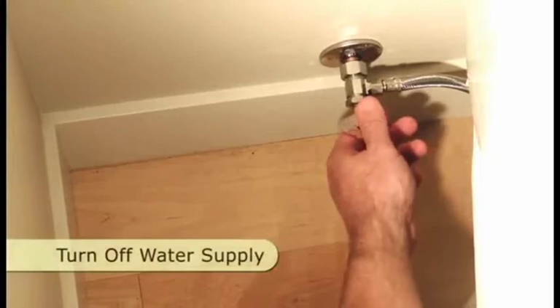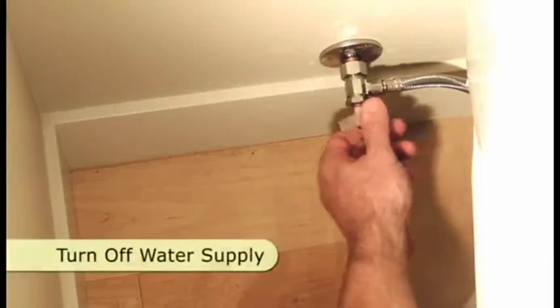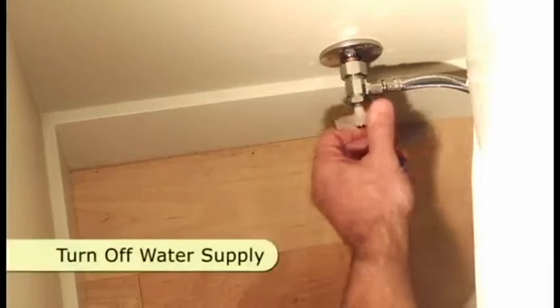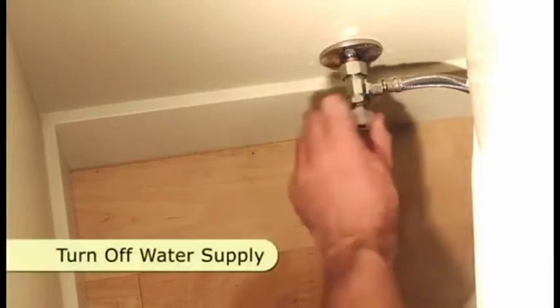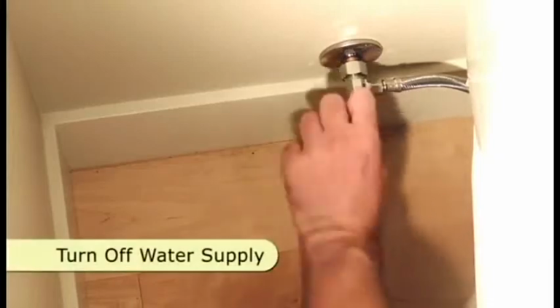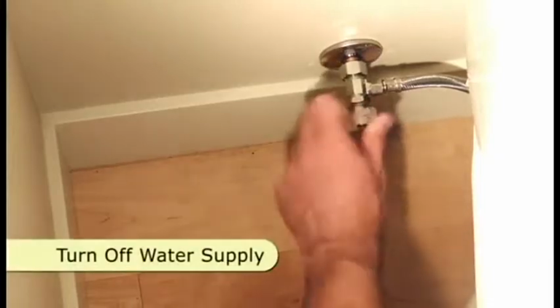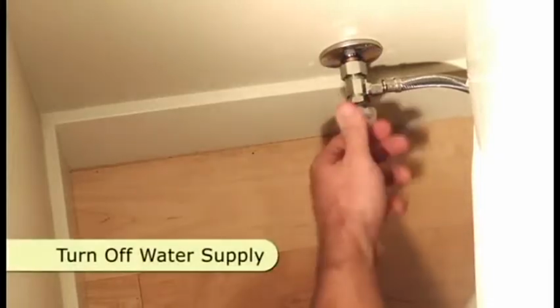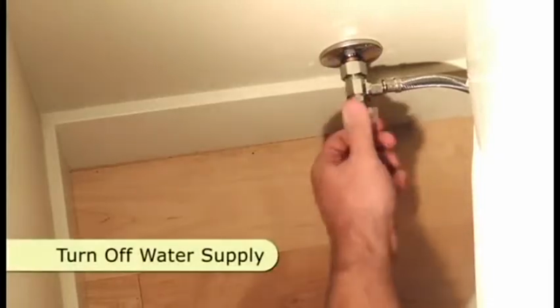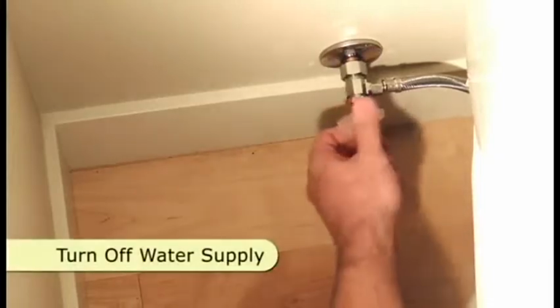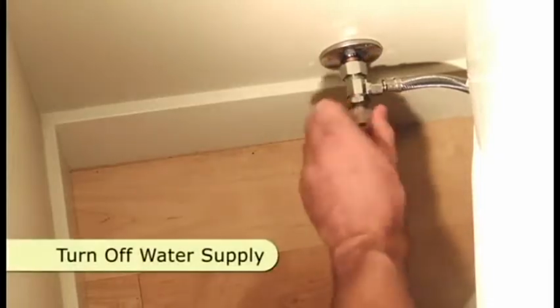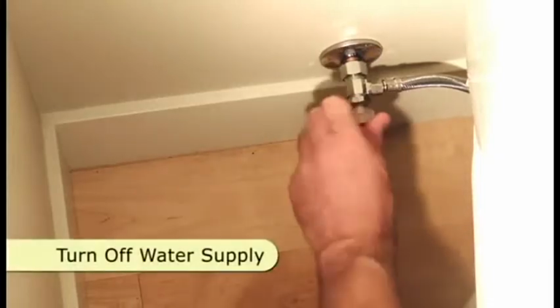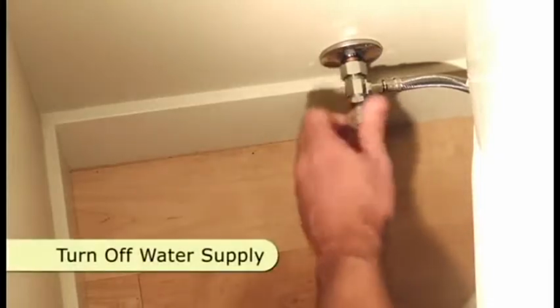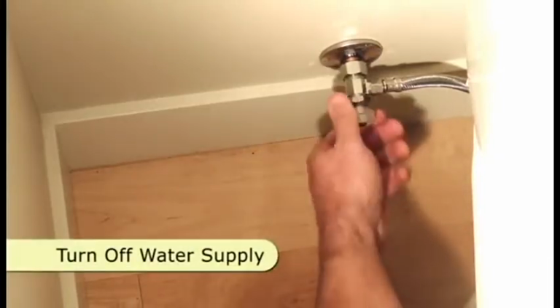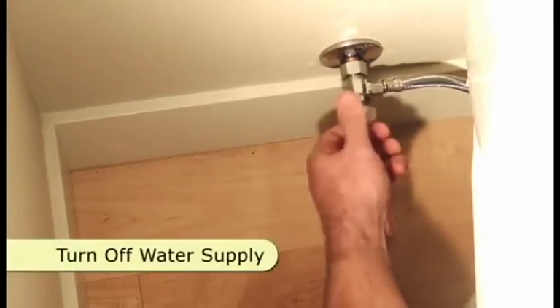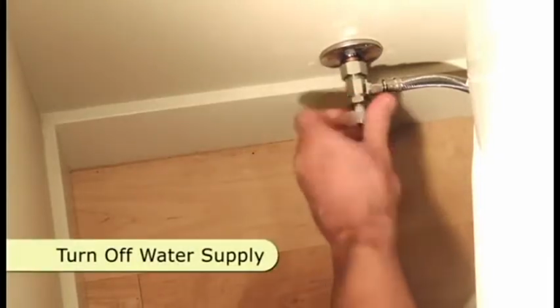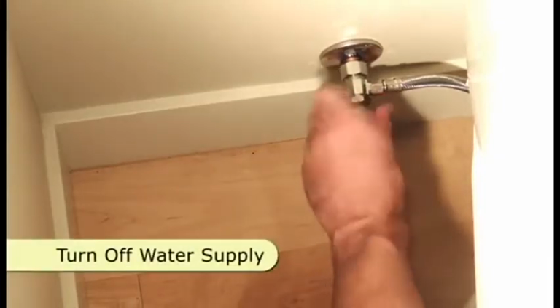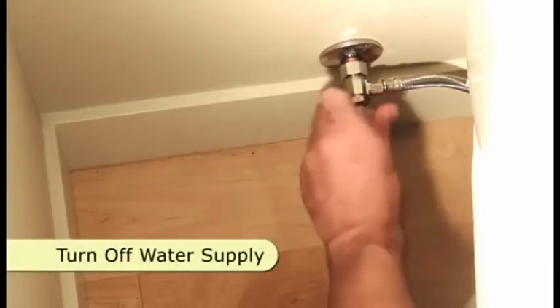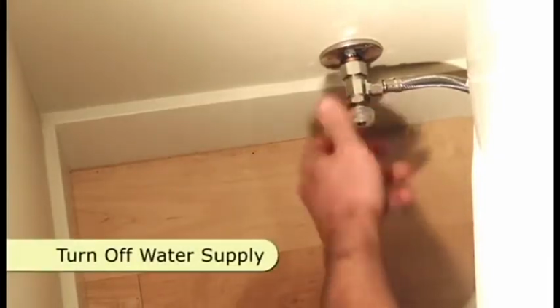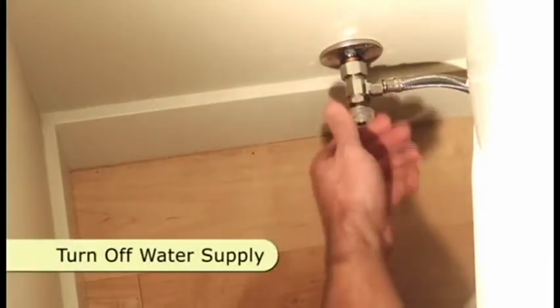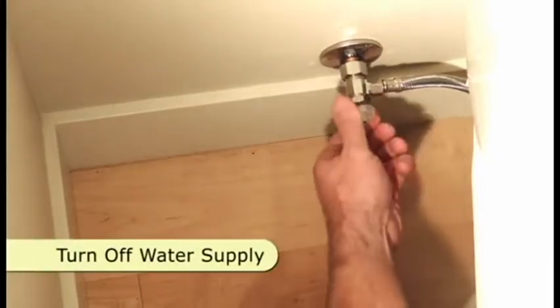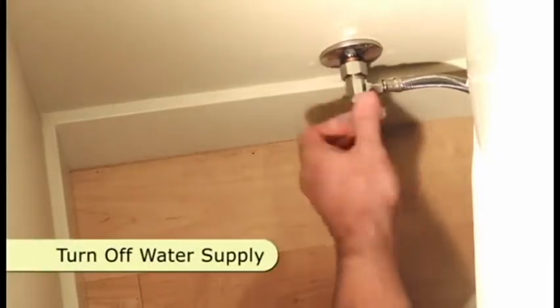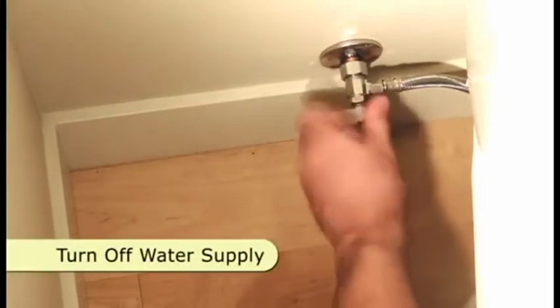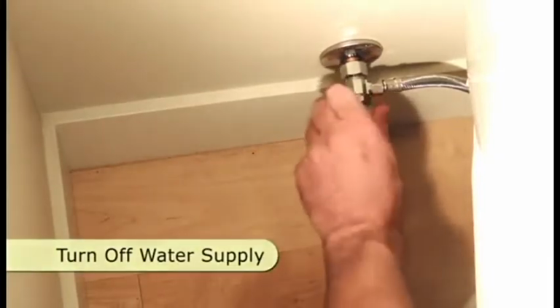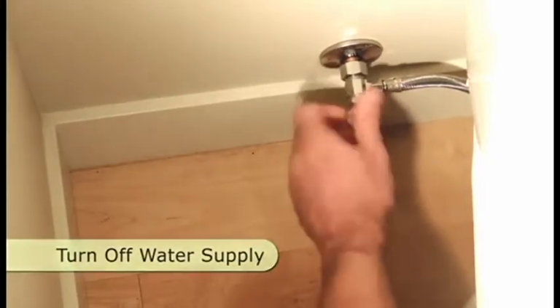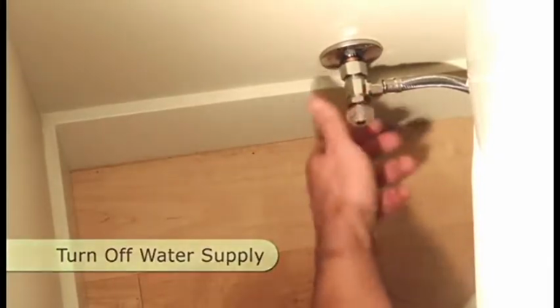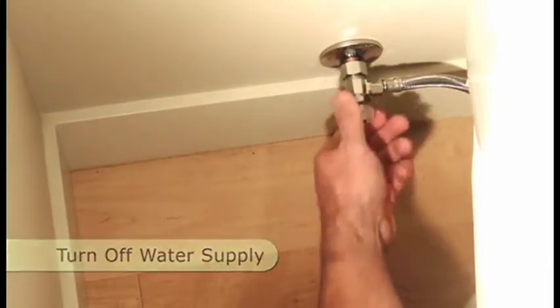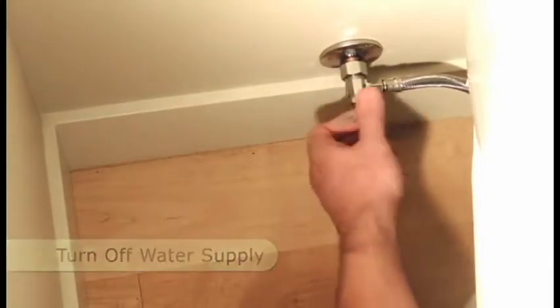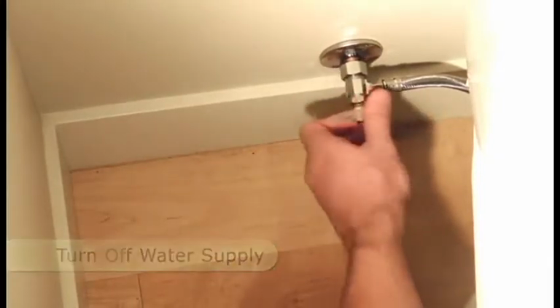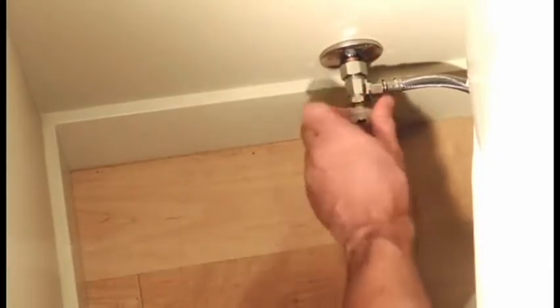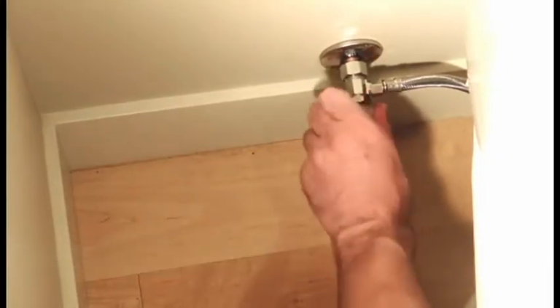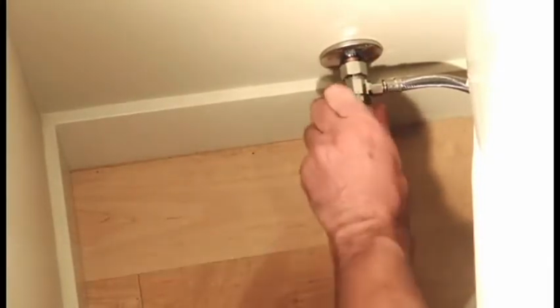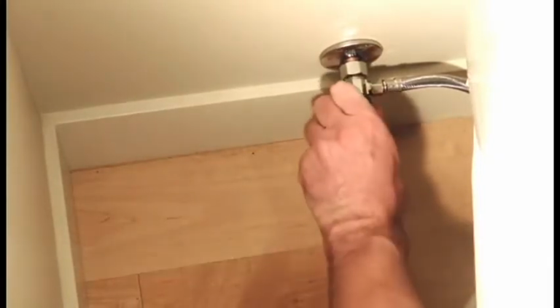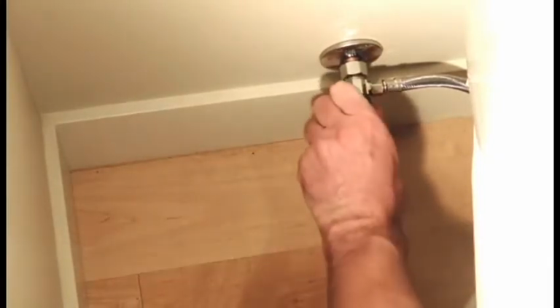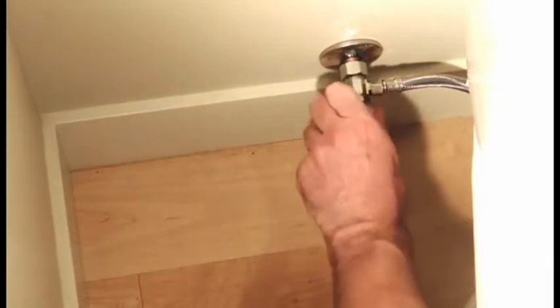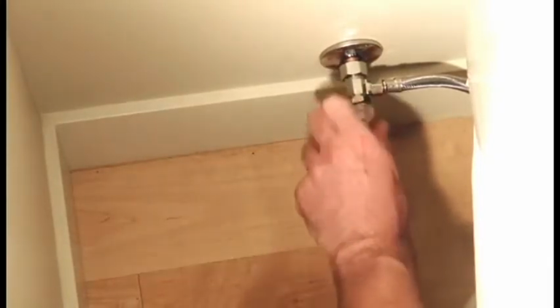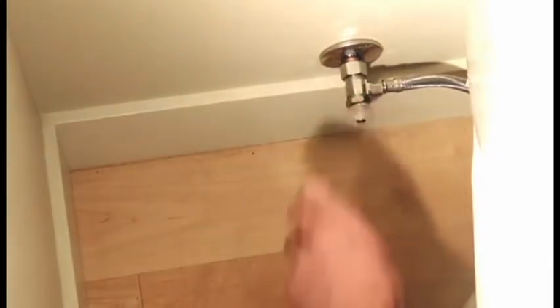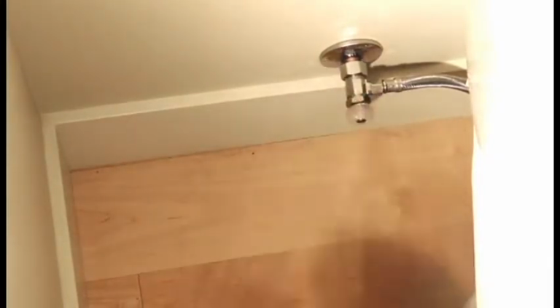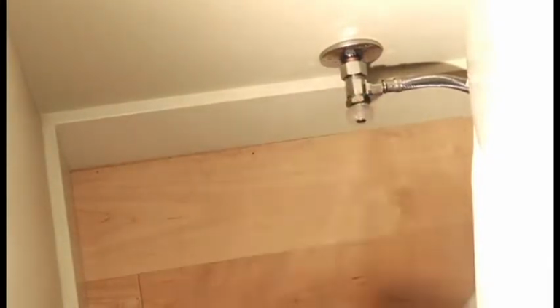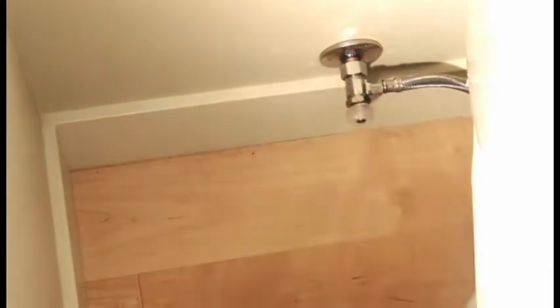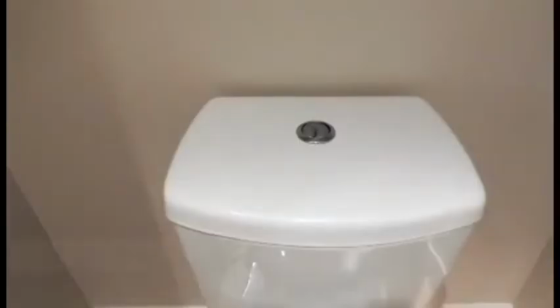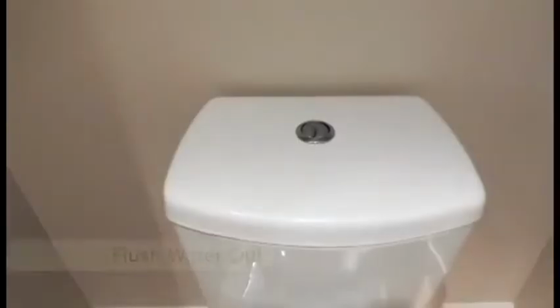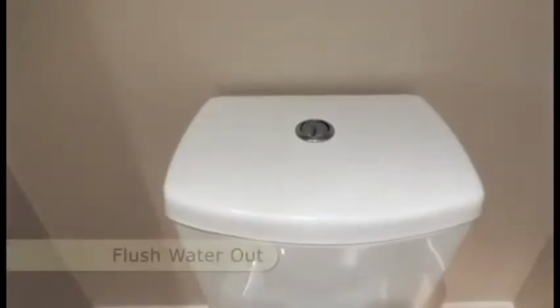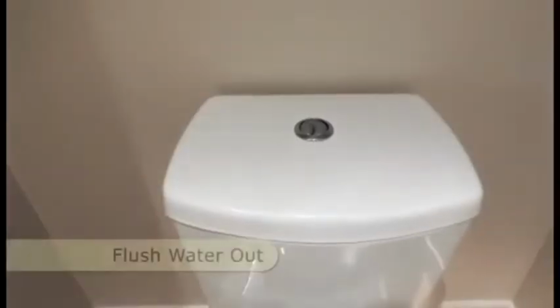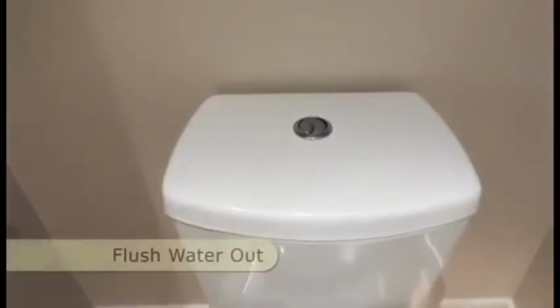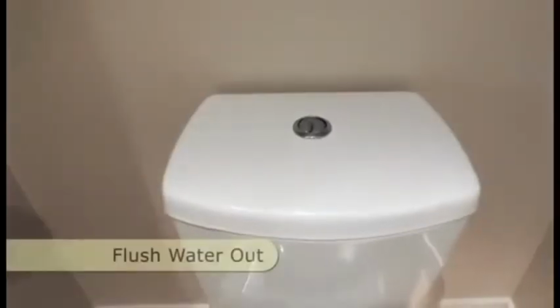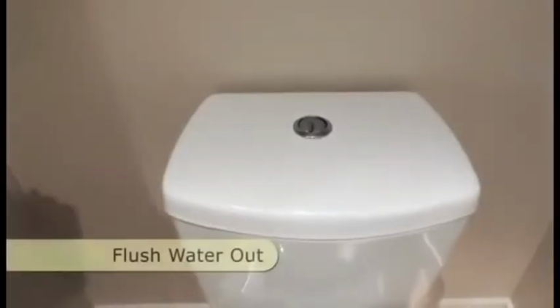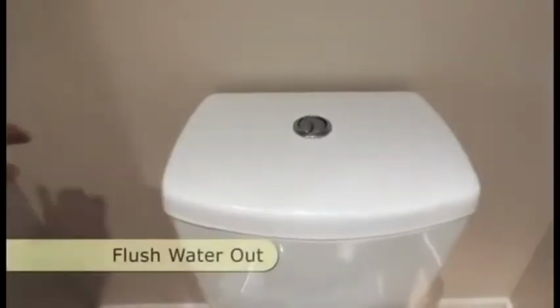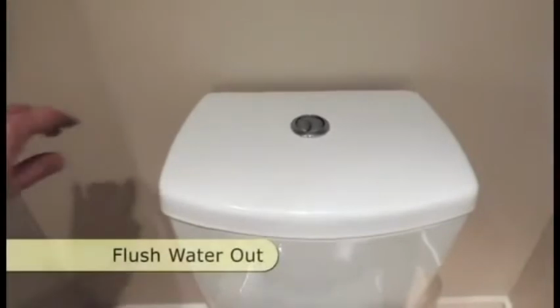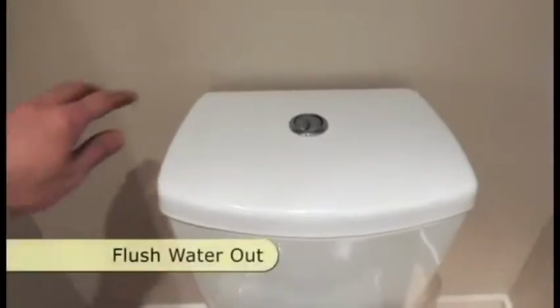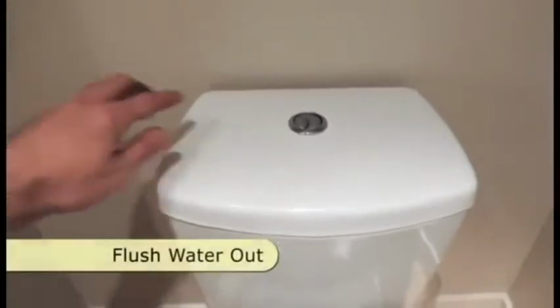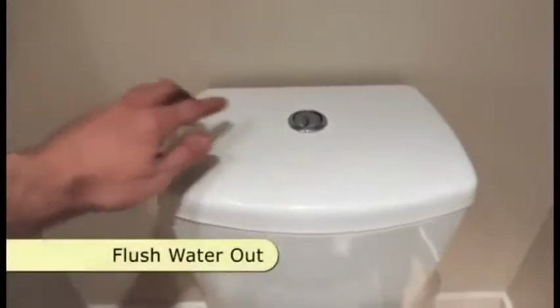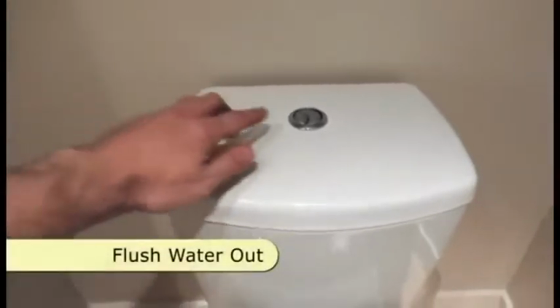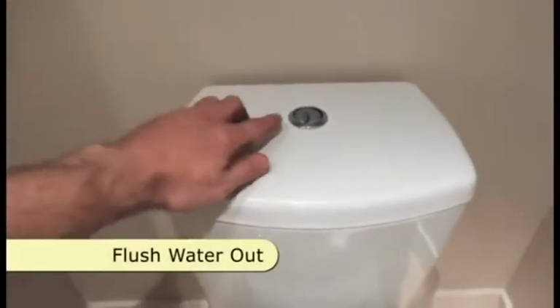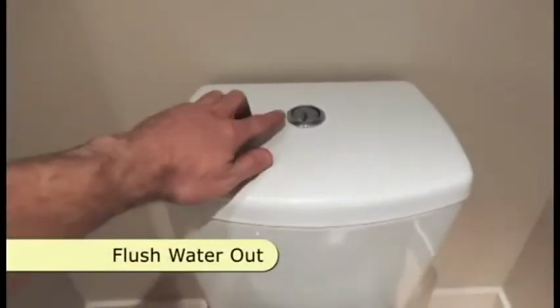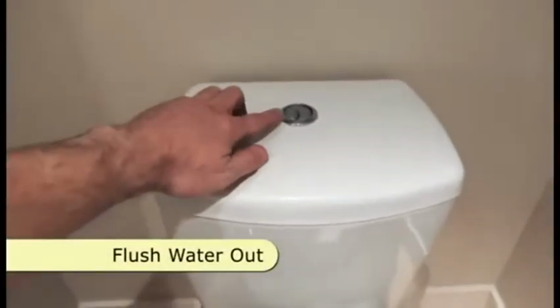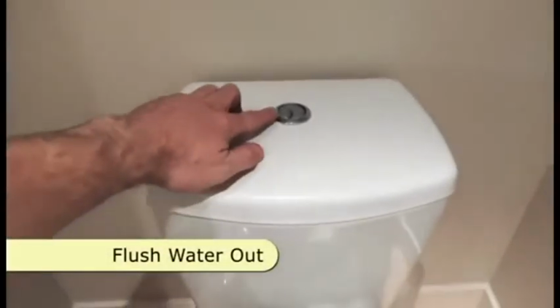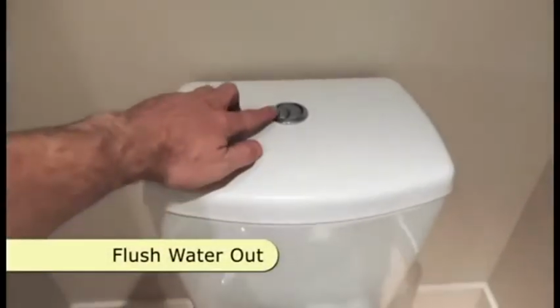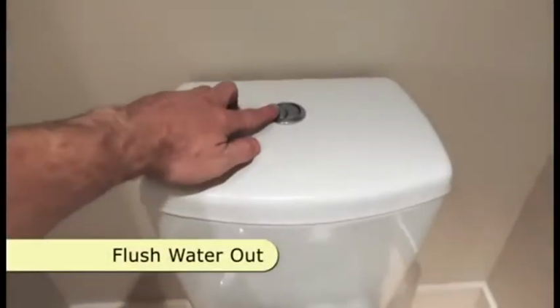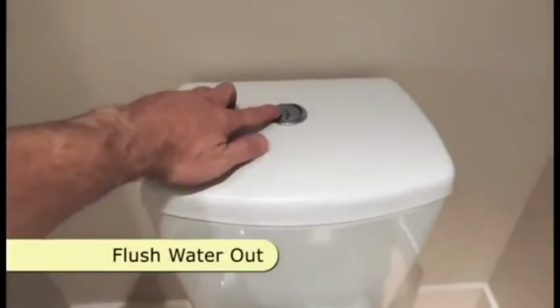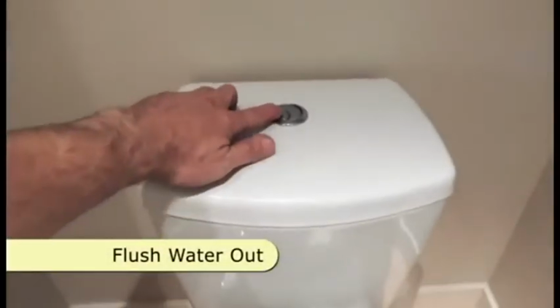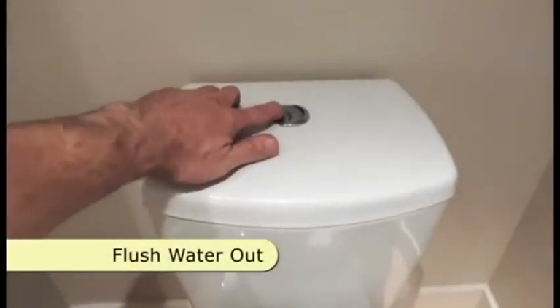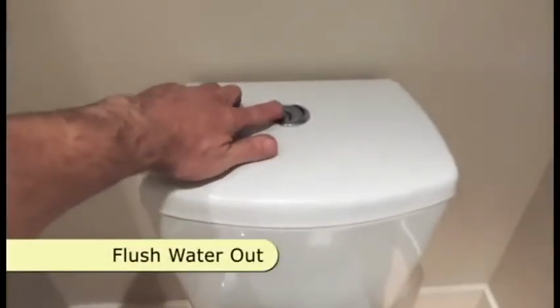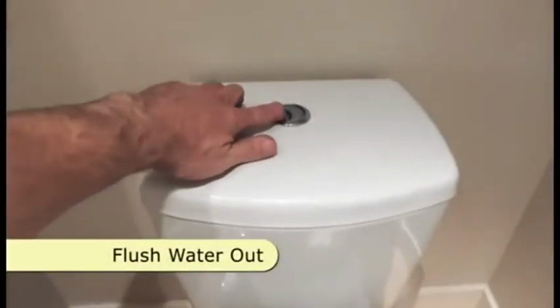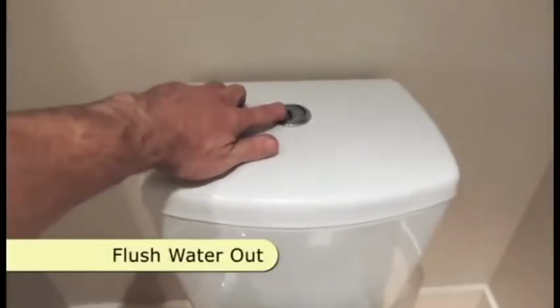Cut off the water supply by turning the knob counterclockwise to stop the flow of water. Flush the water out of the toilet by holding down the lever.